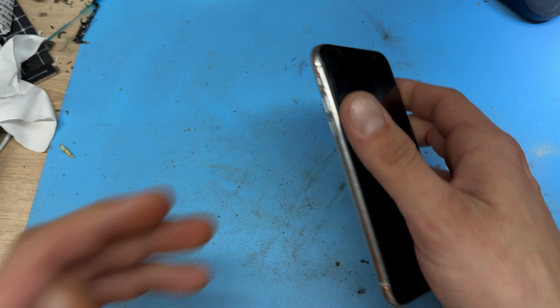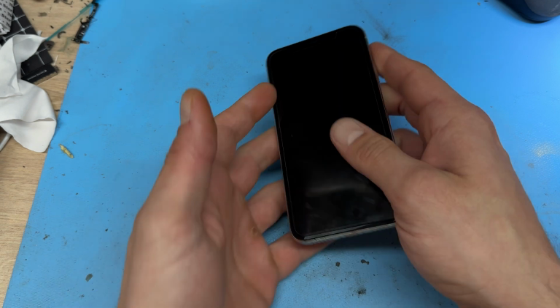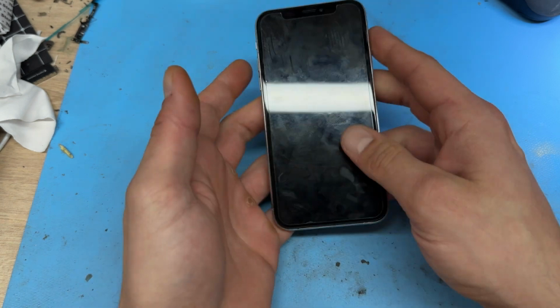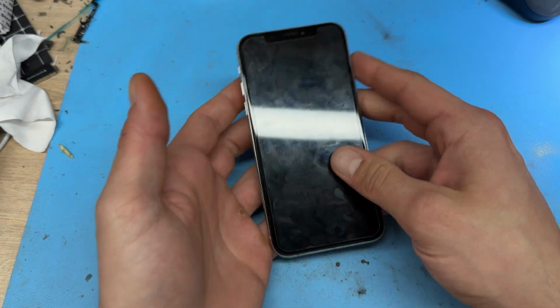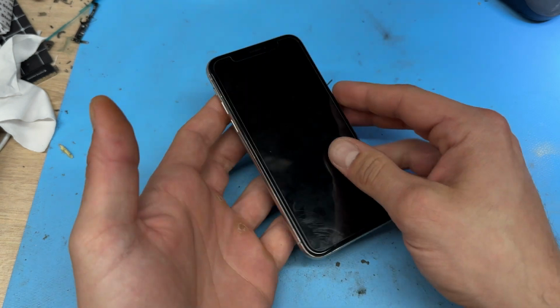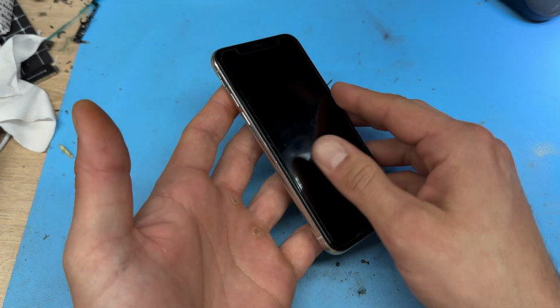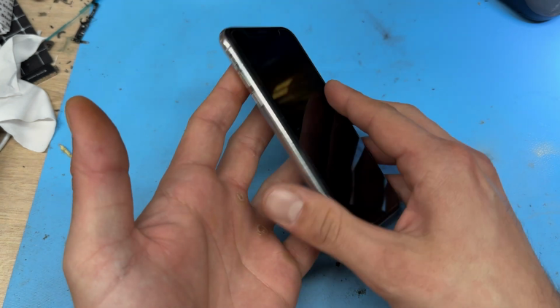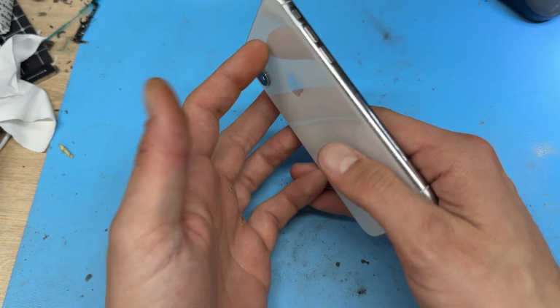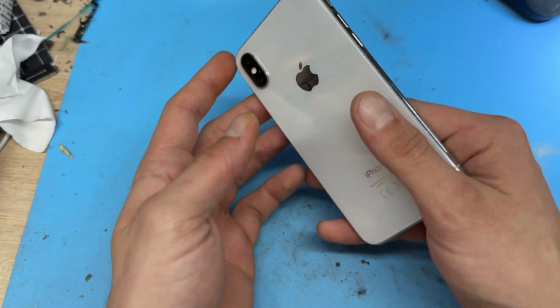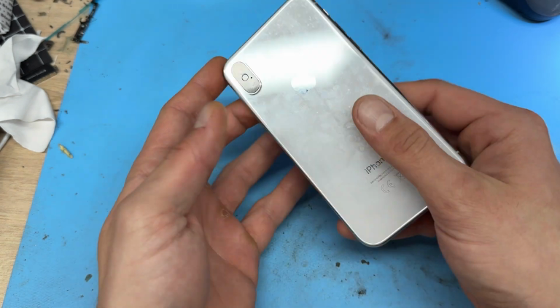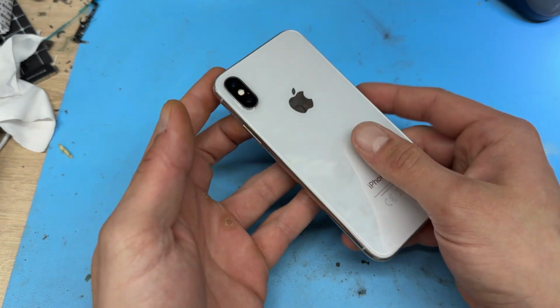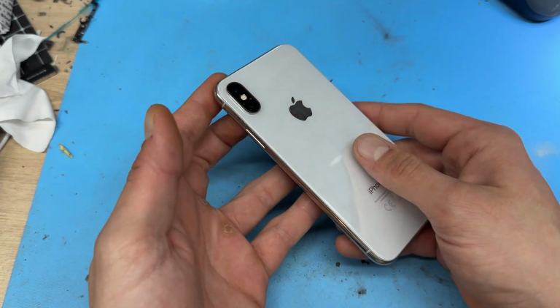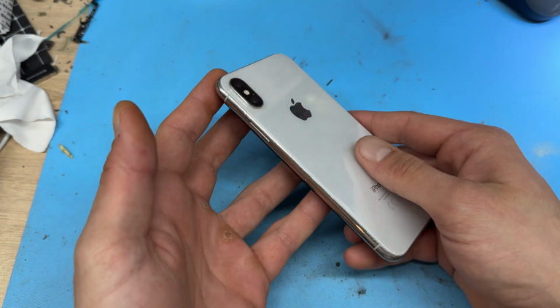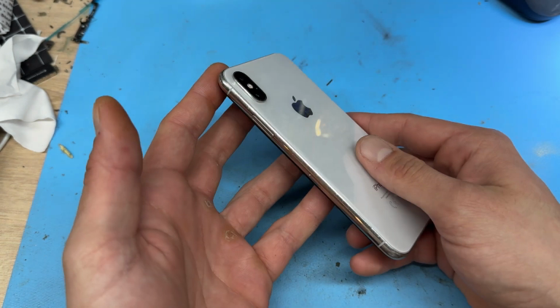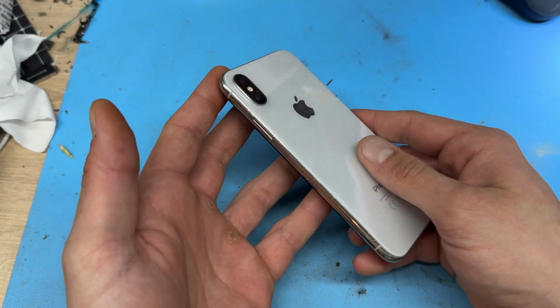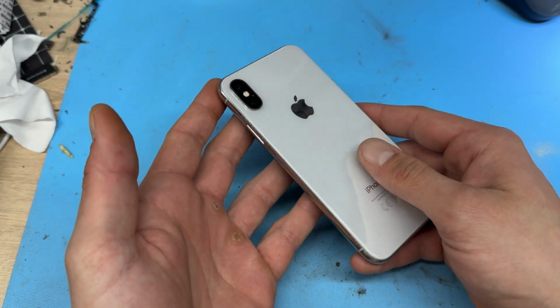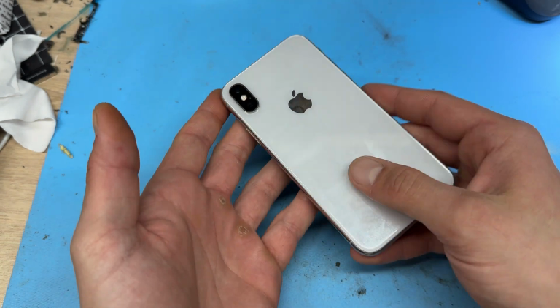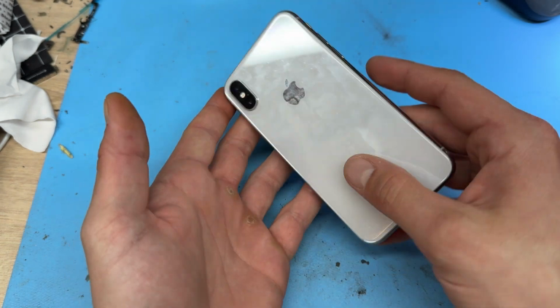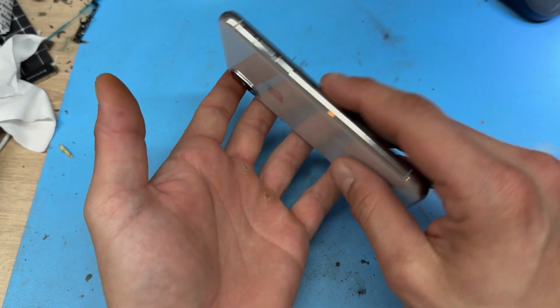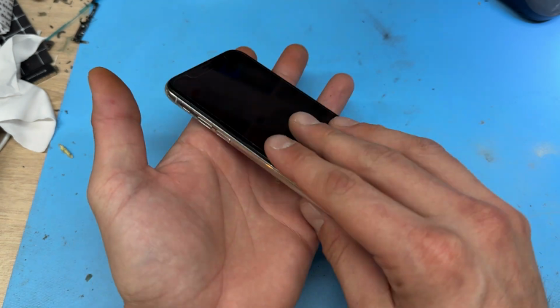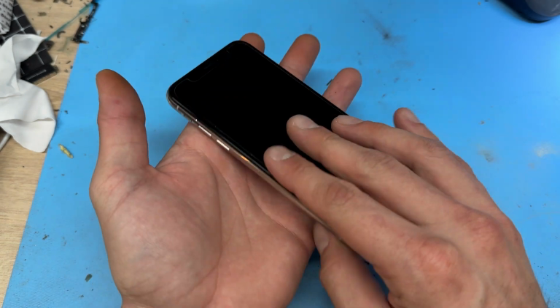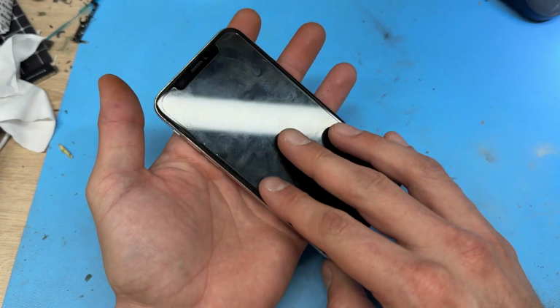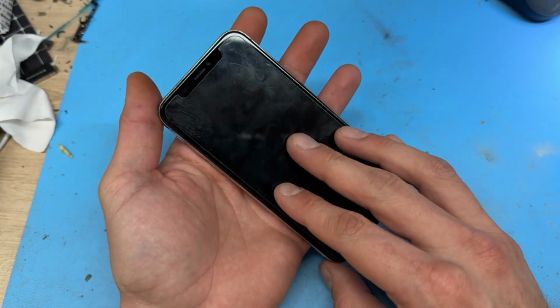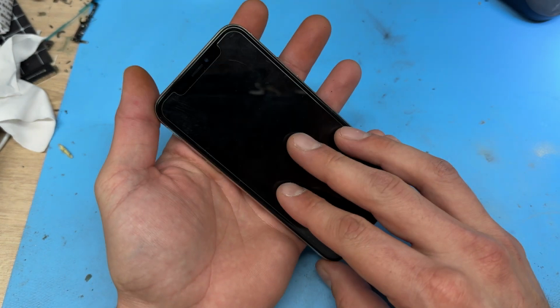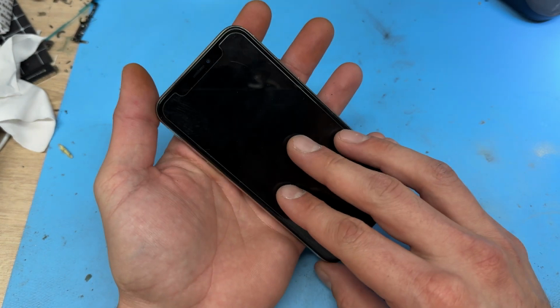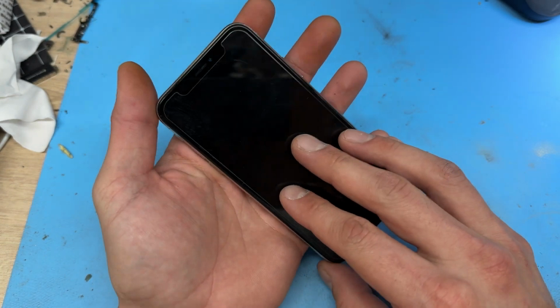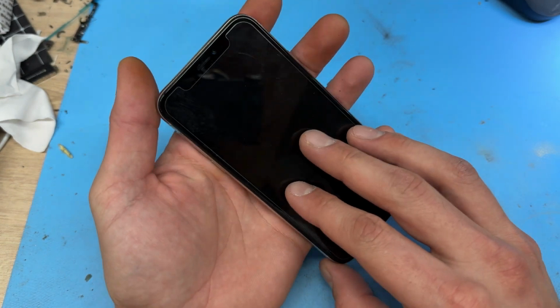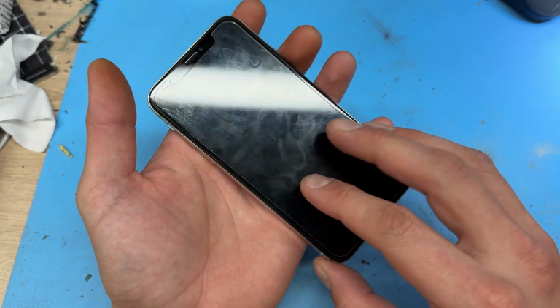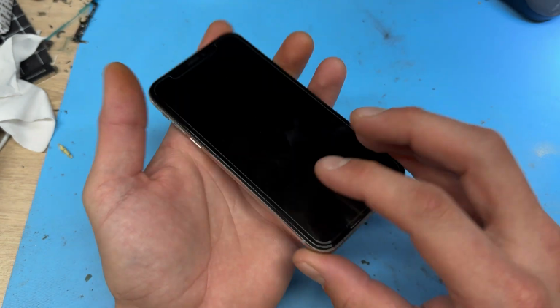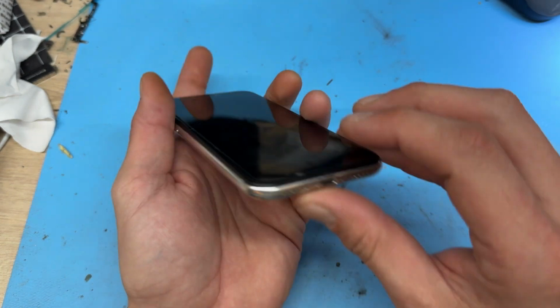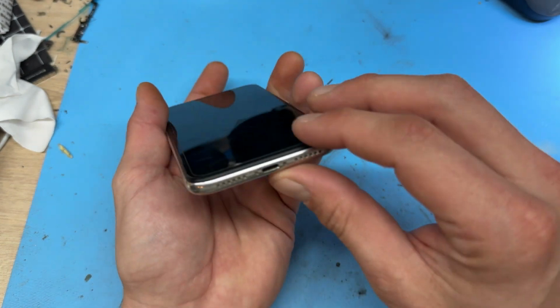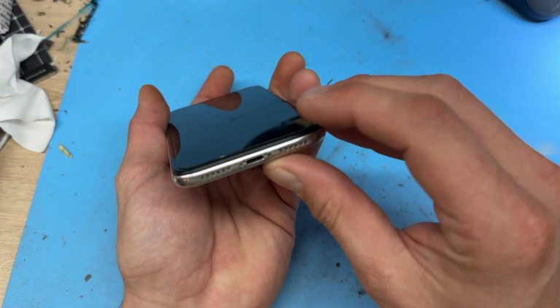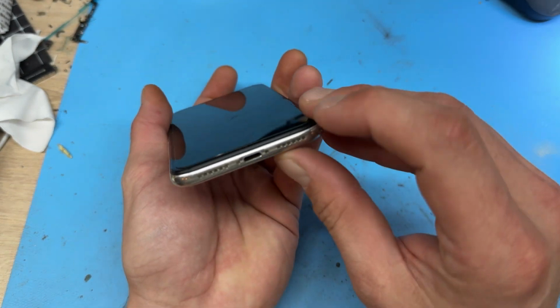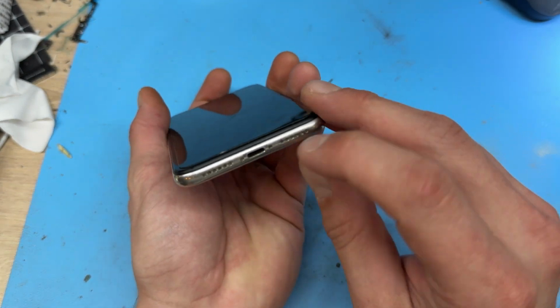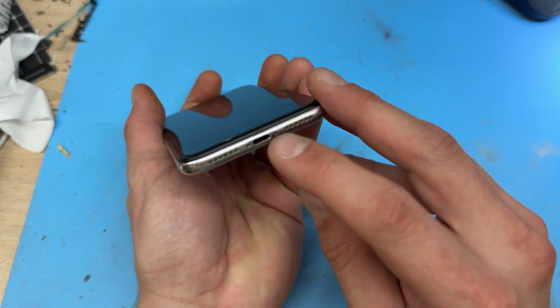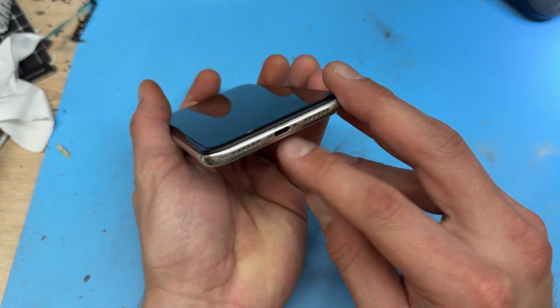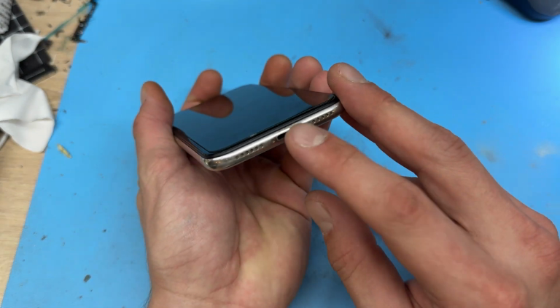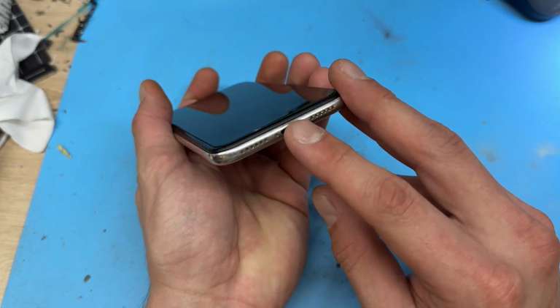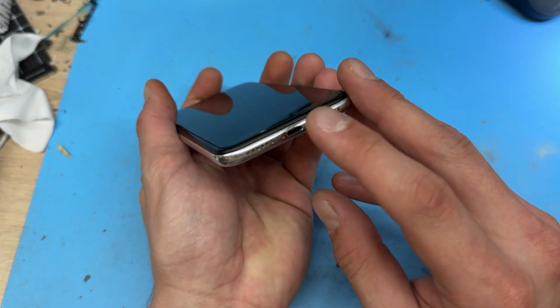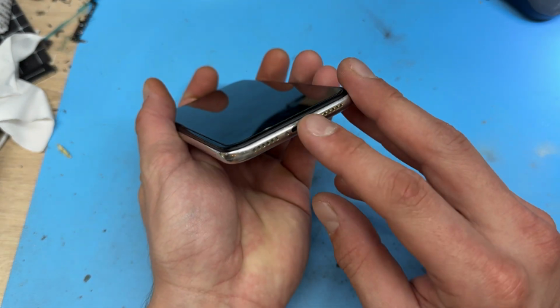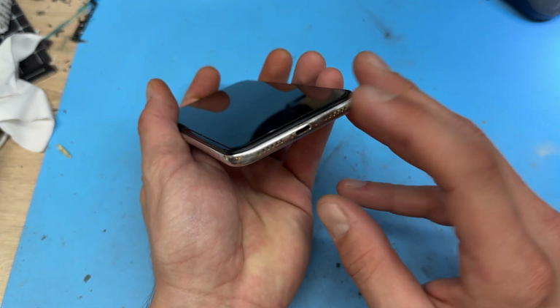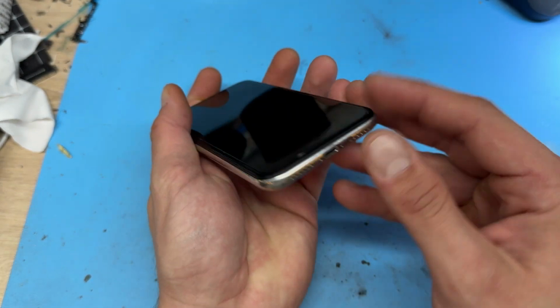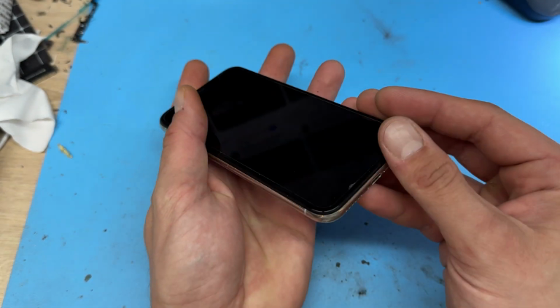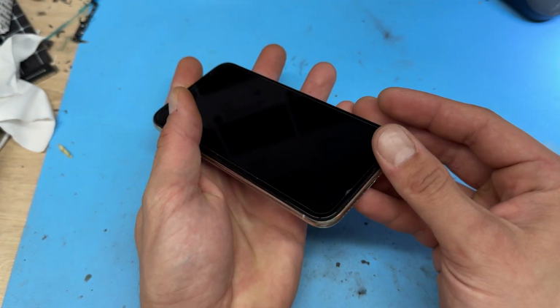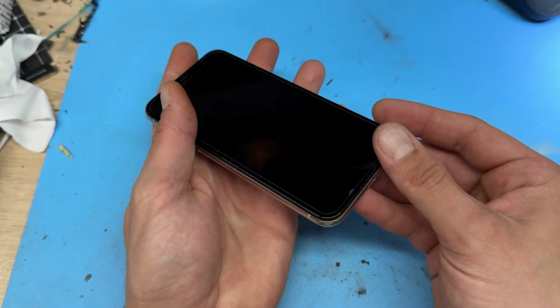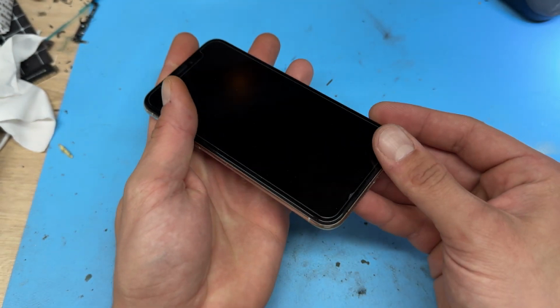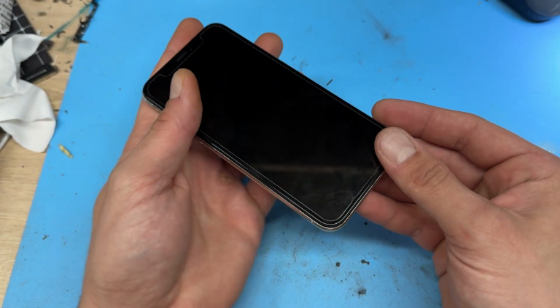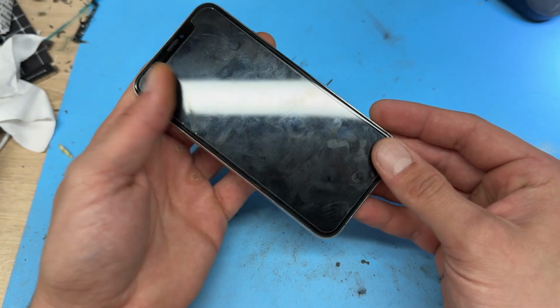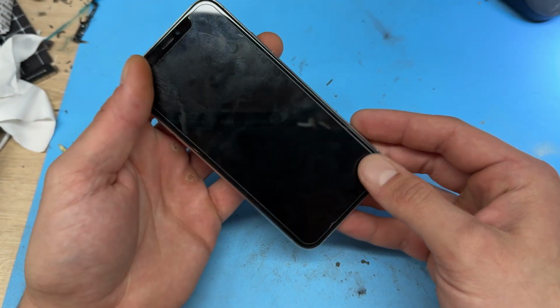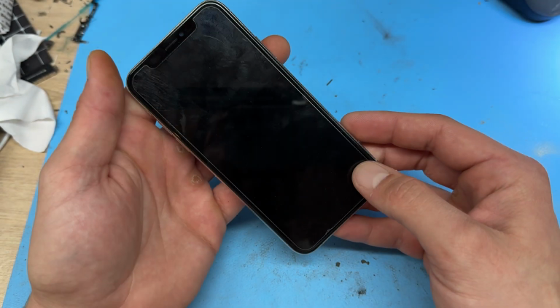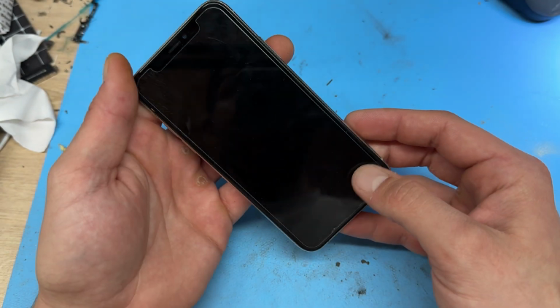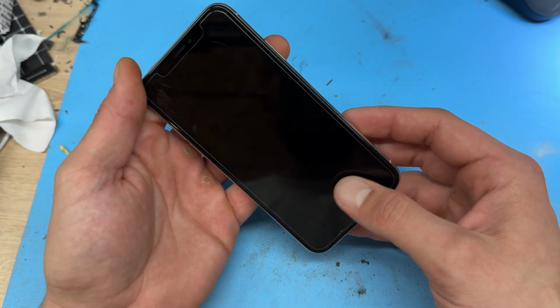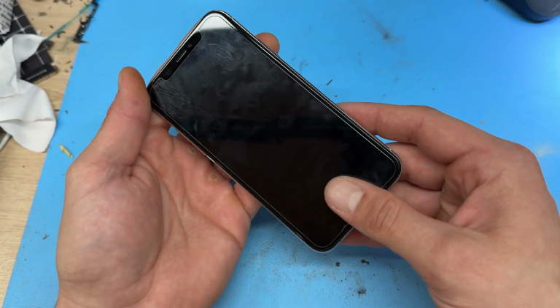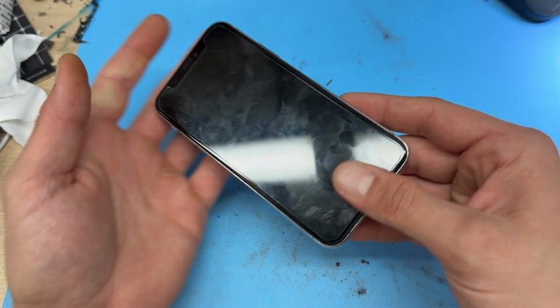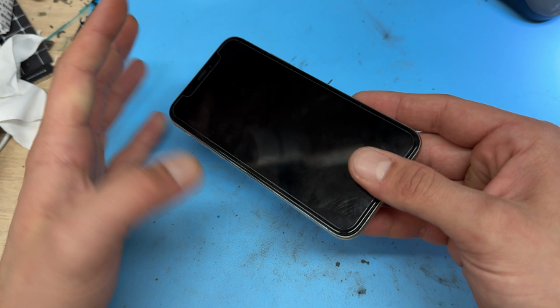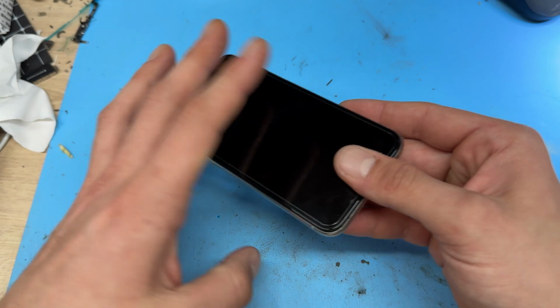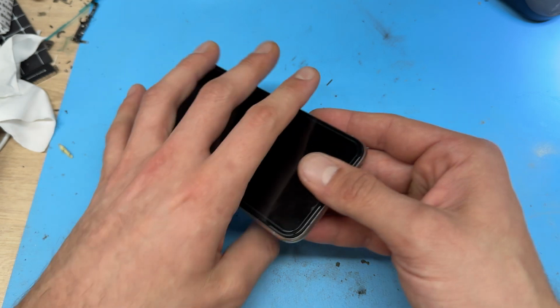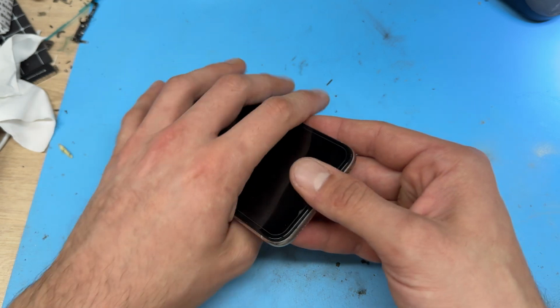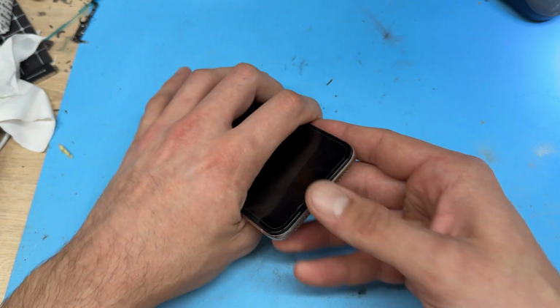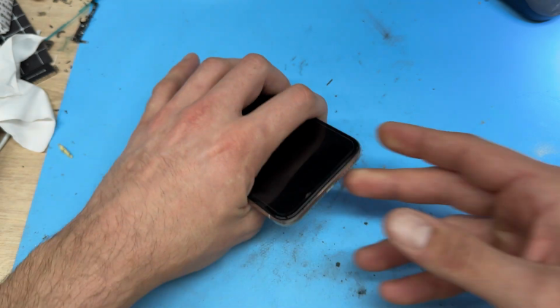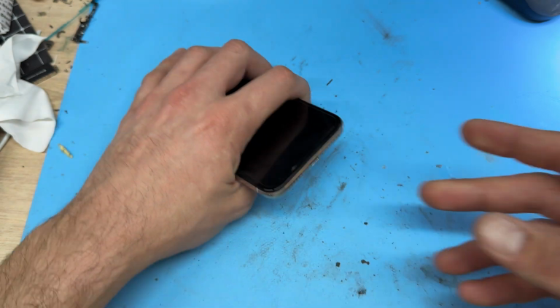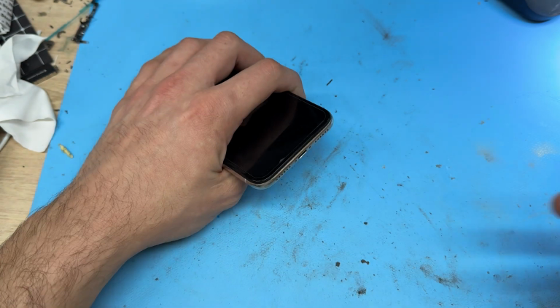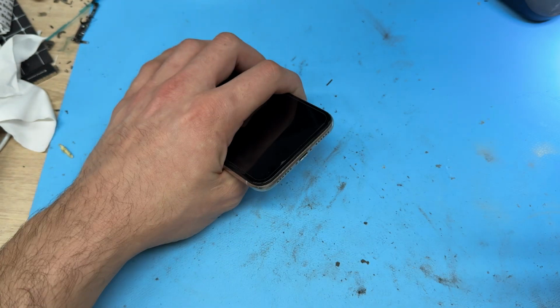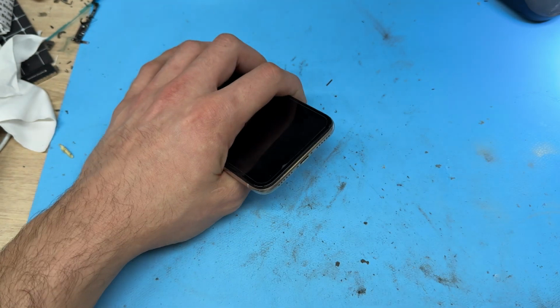In this video, I'm going to show you step-by-step instructions on how to replace the charging port on the iPhone X.